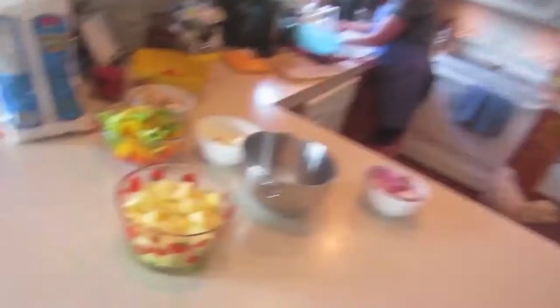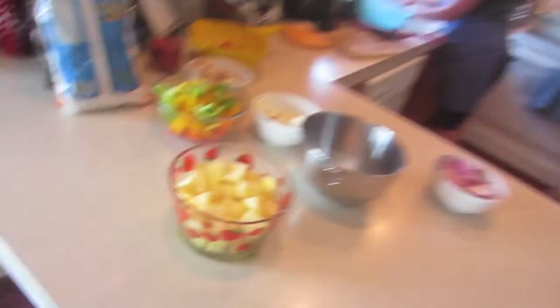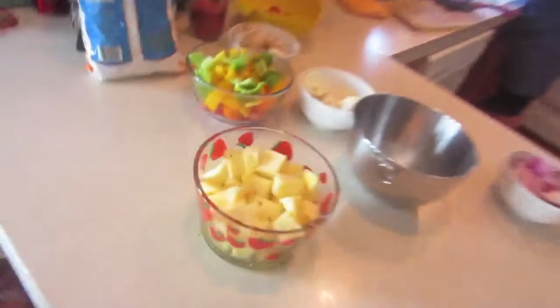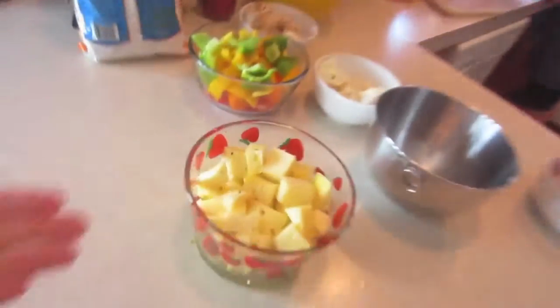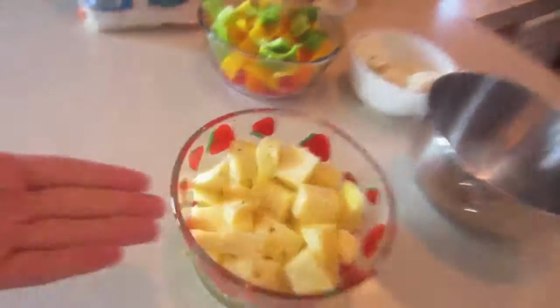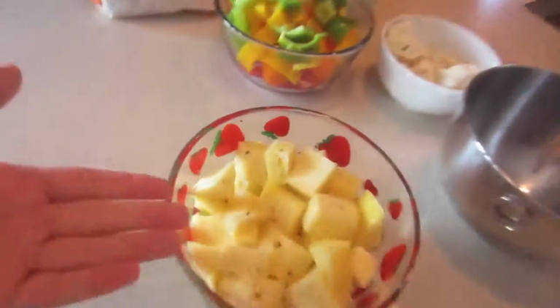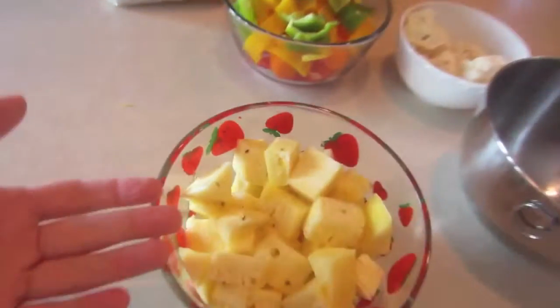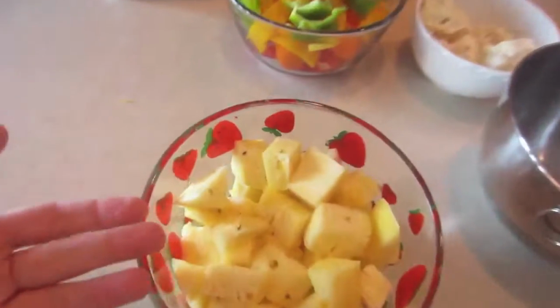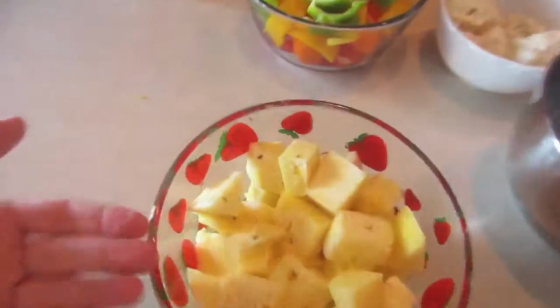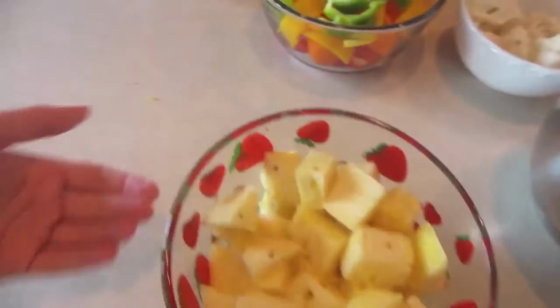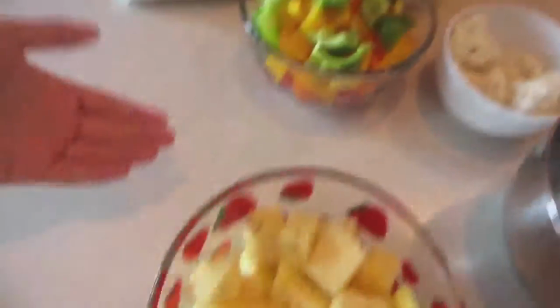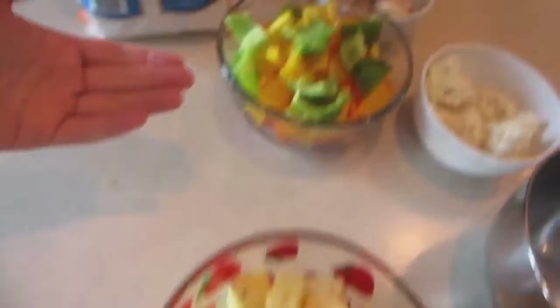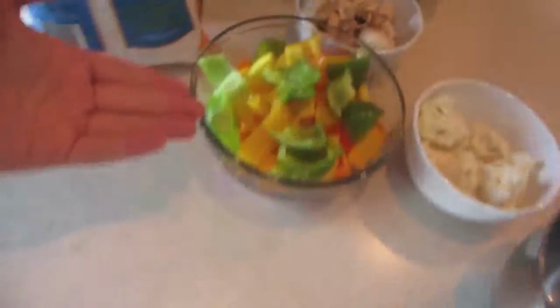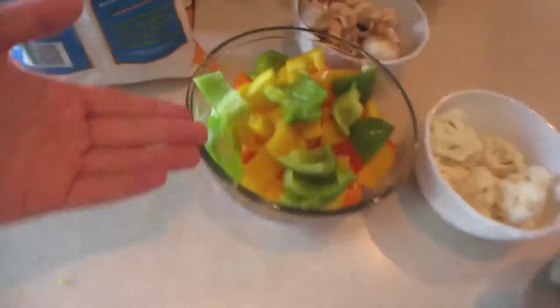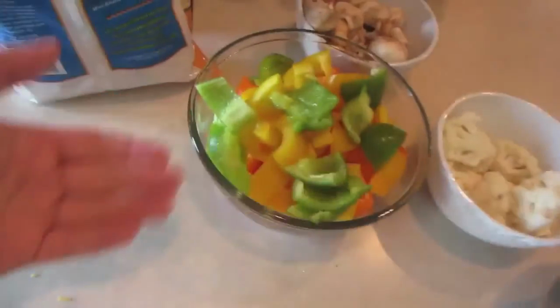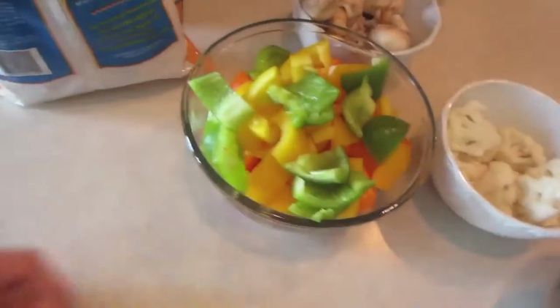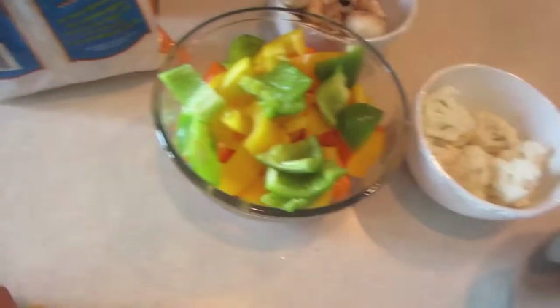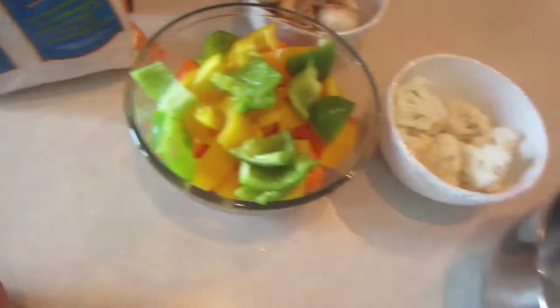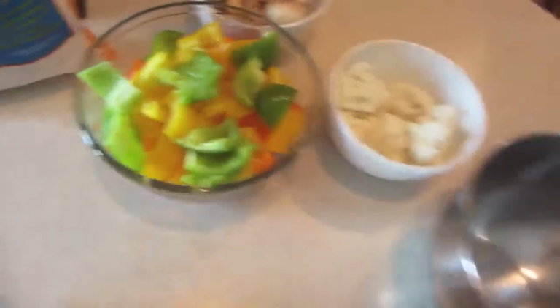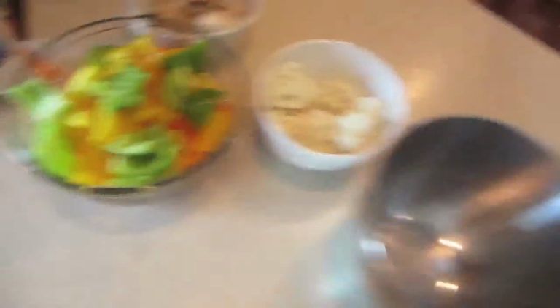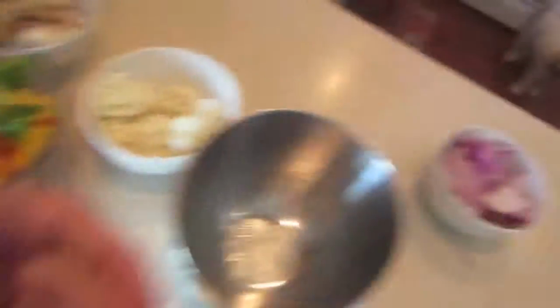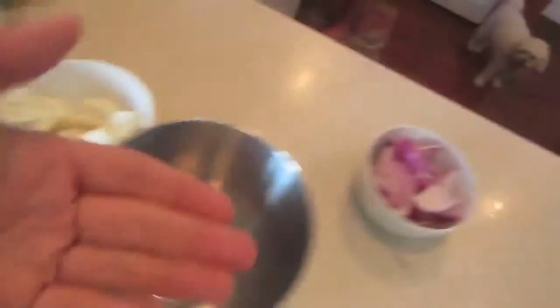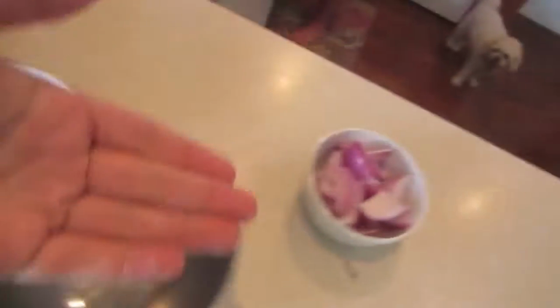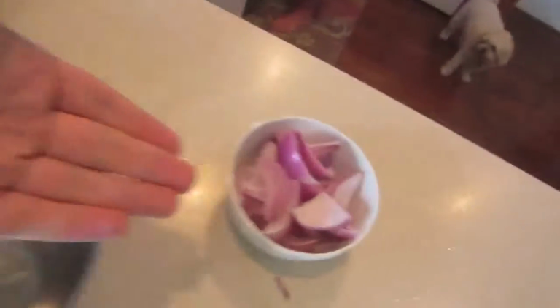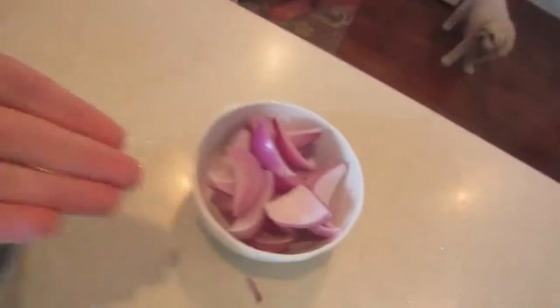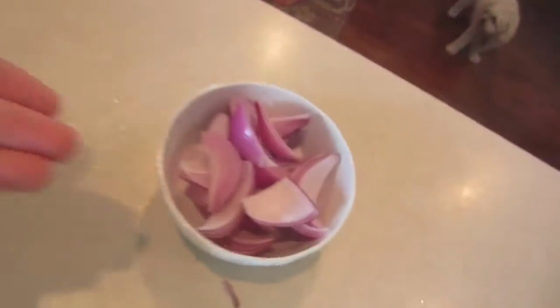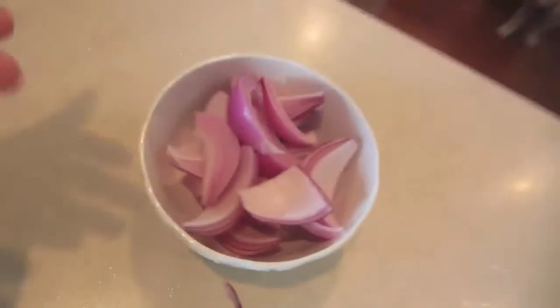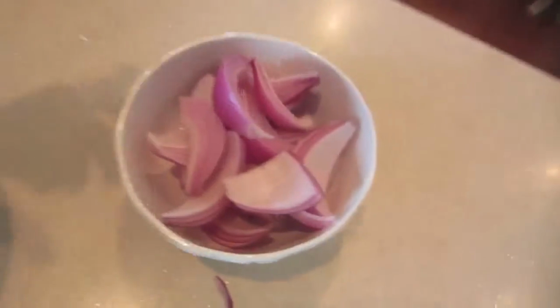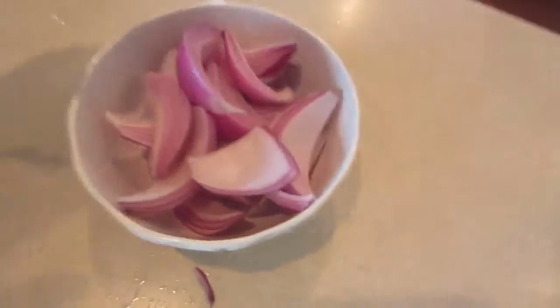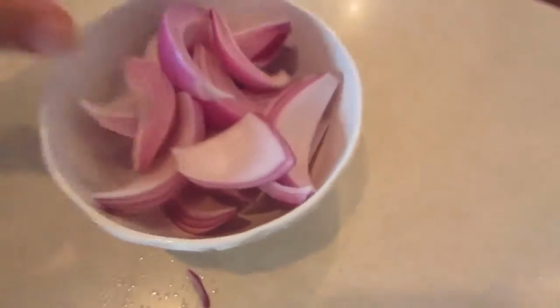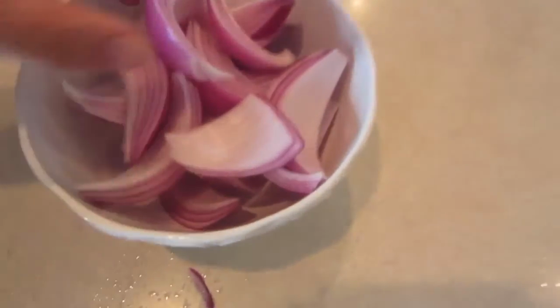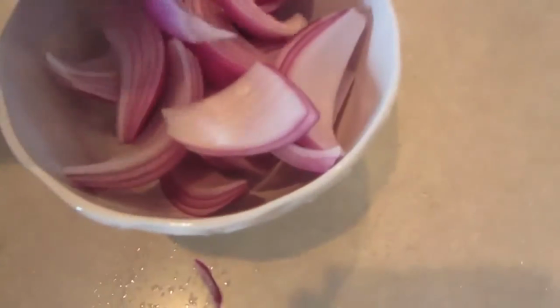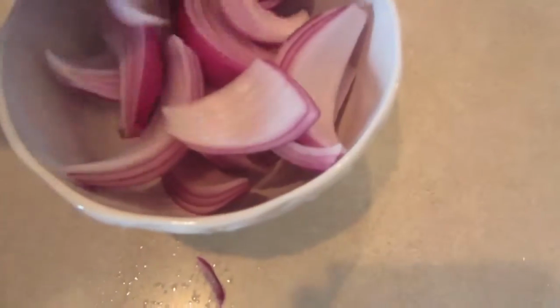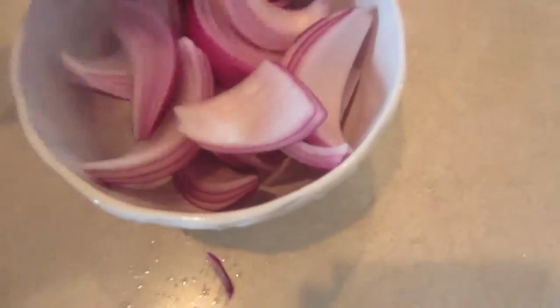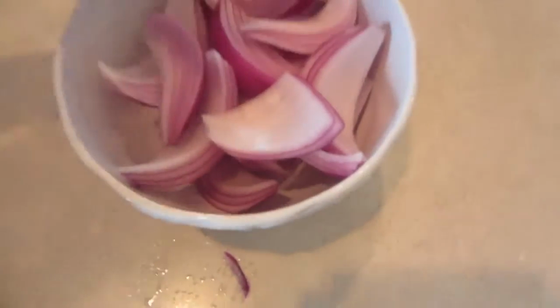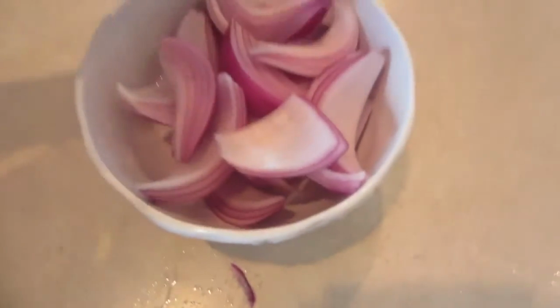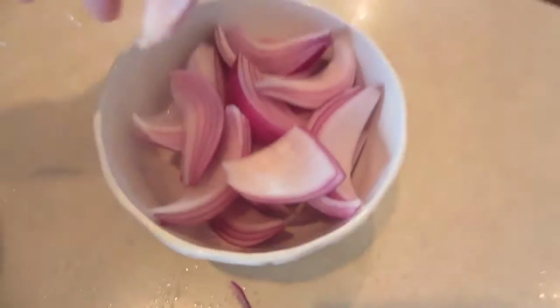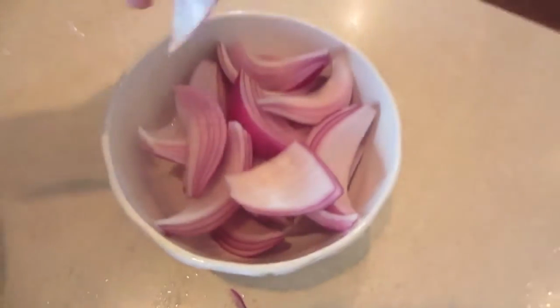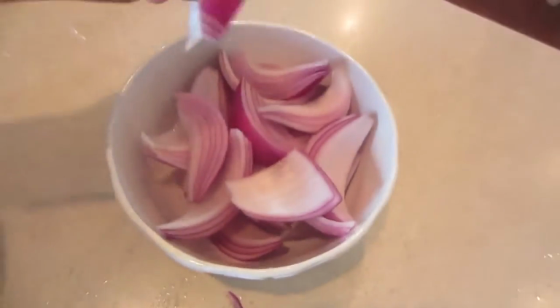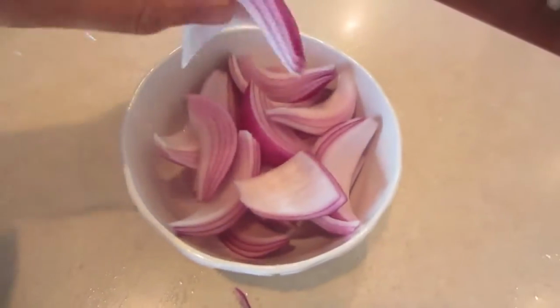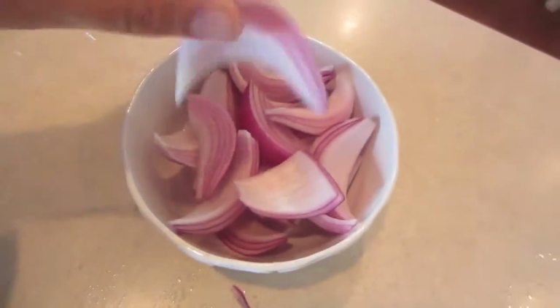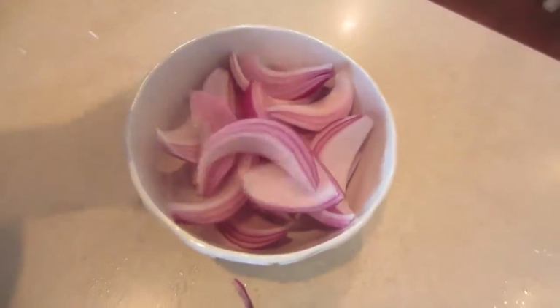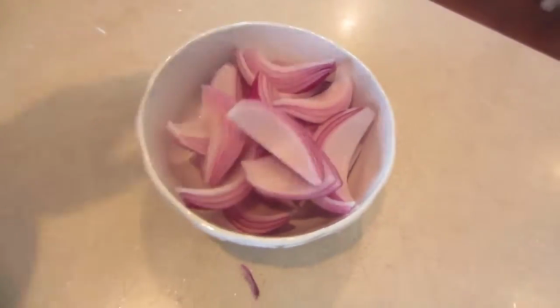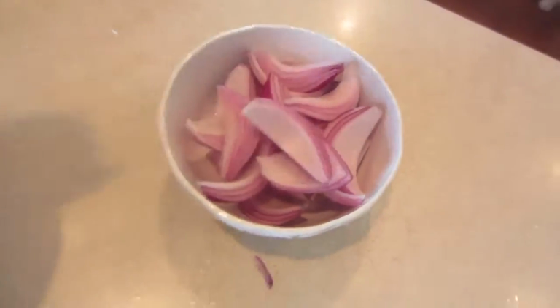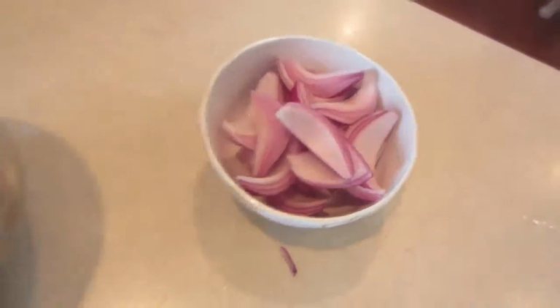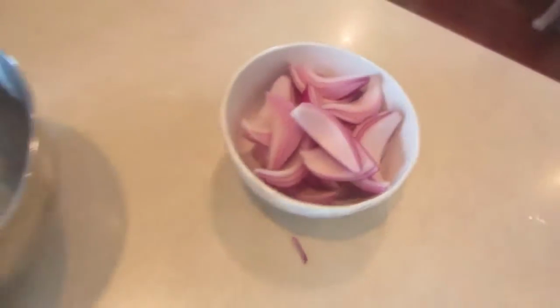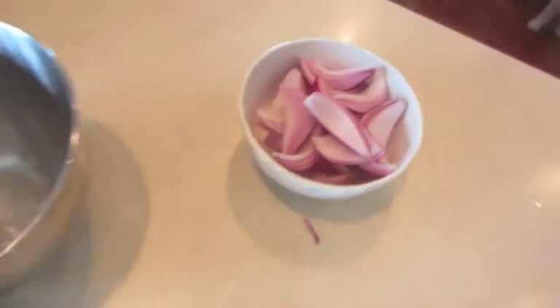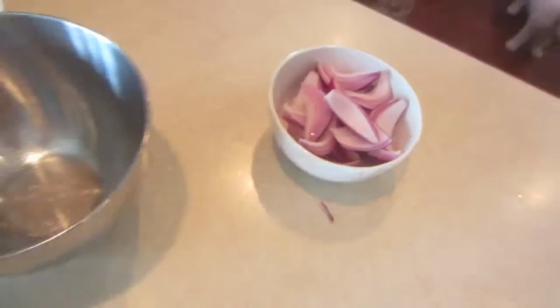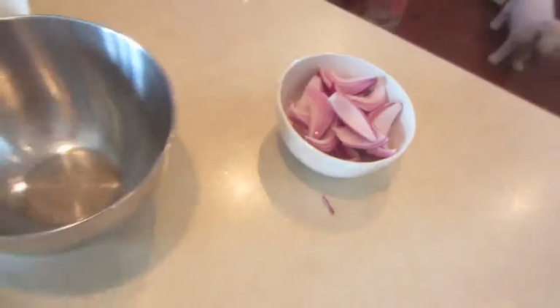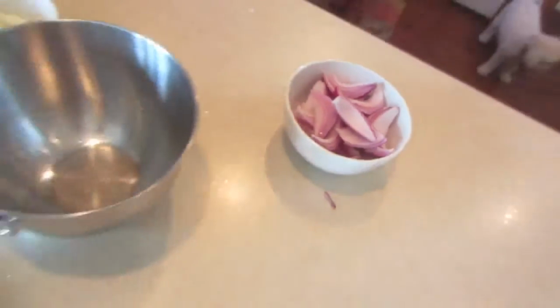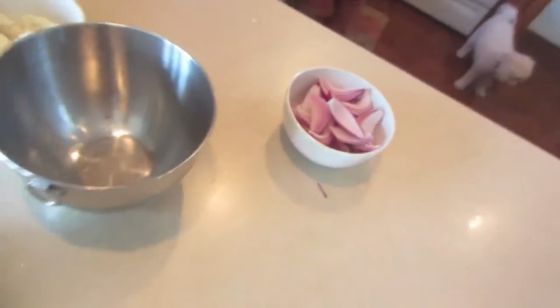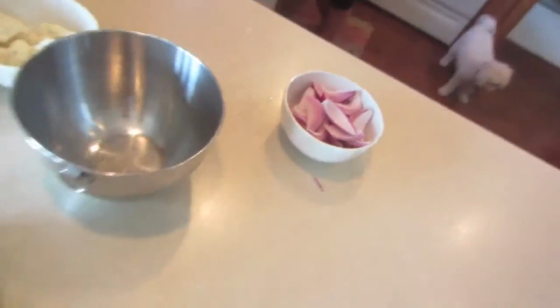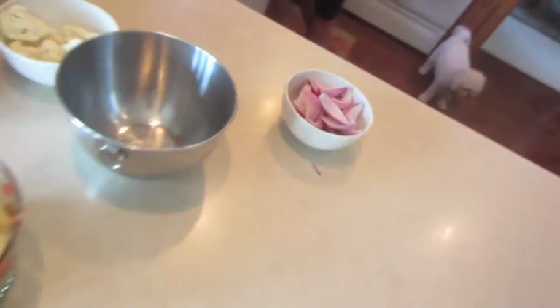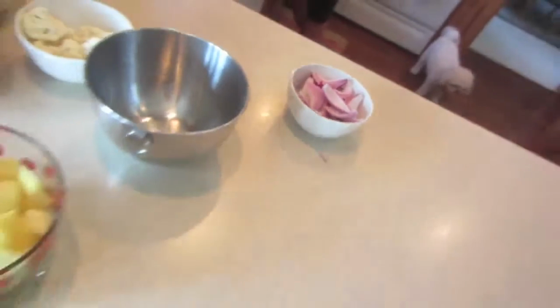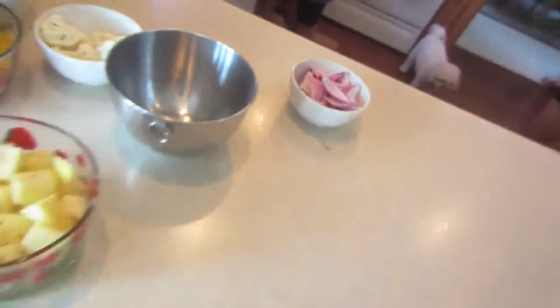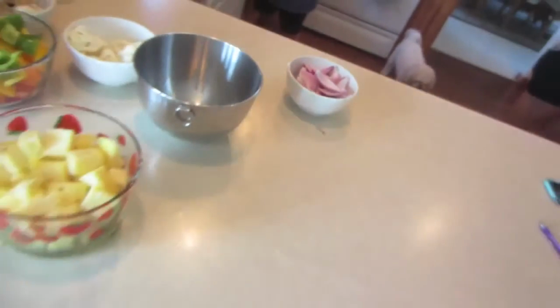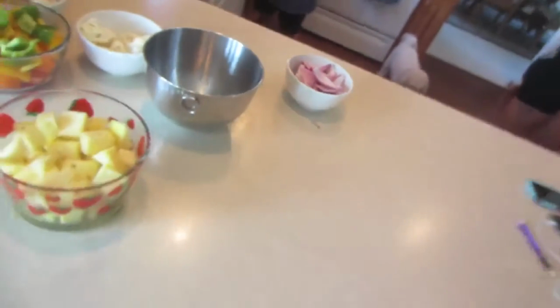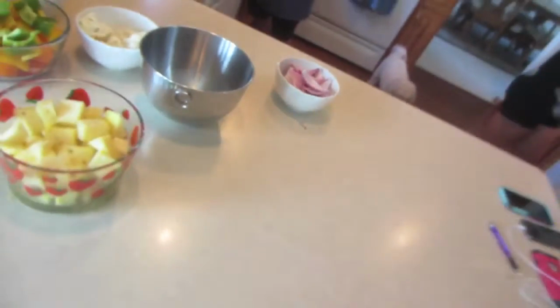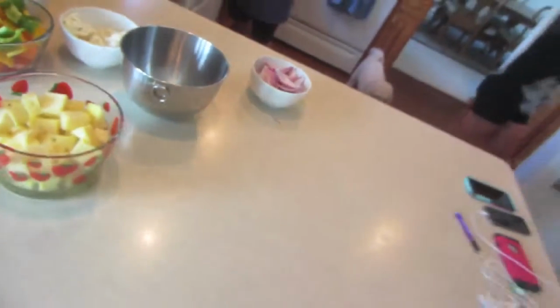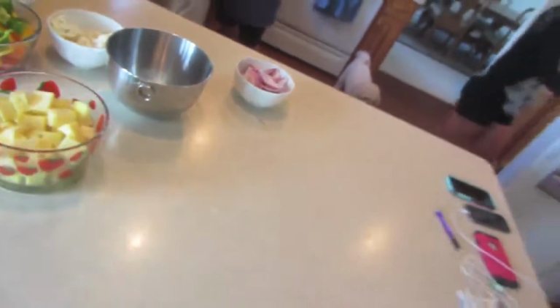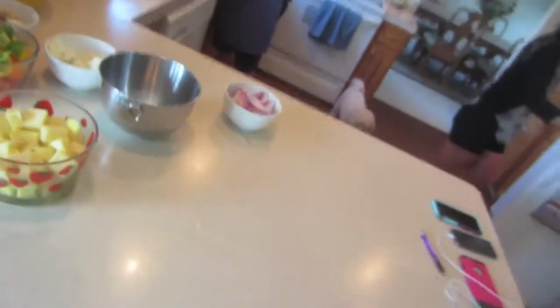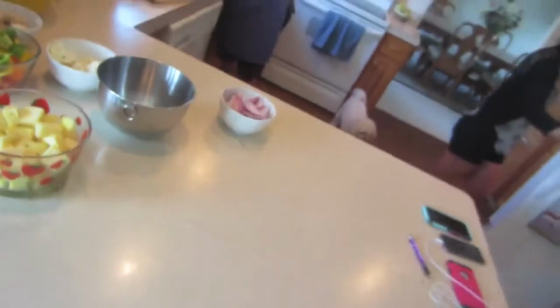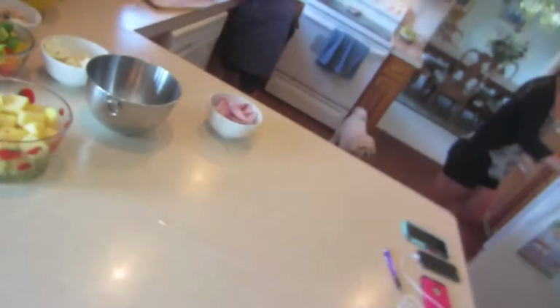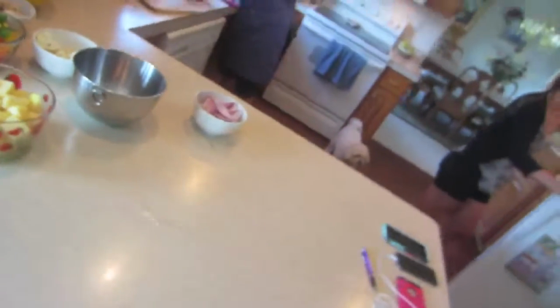I cut some pineapples, some peppers, I cut some onions. I don't know if this is how you make shish kebab onion slices, but that's how I did it.